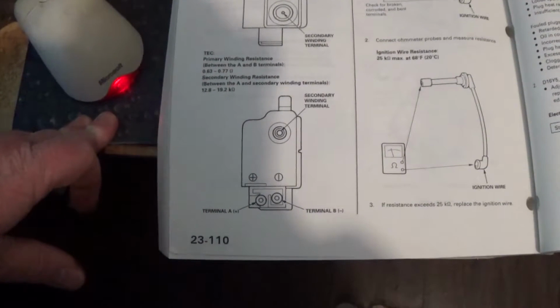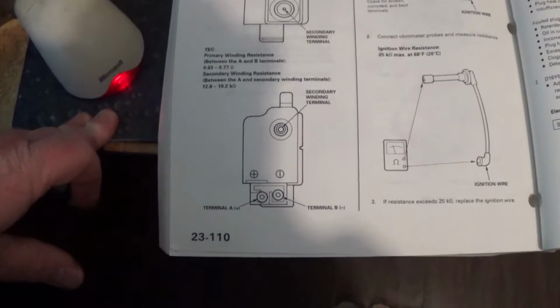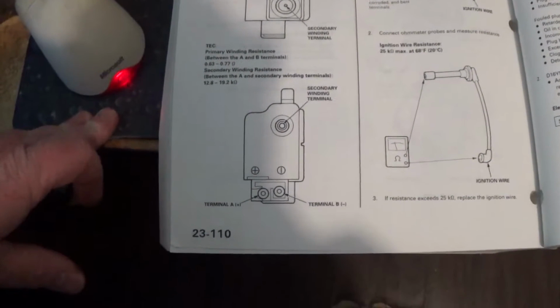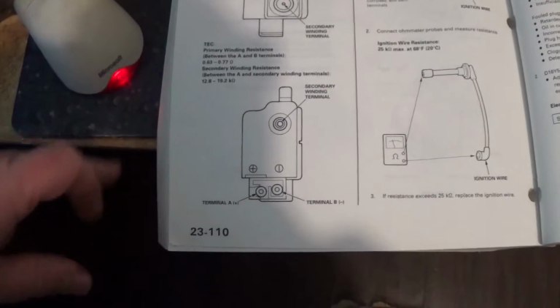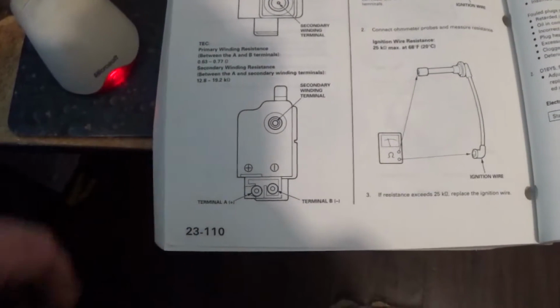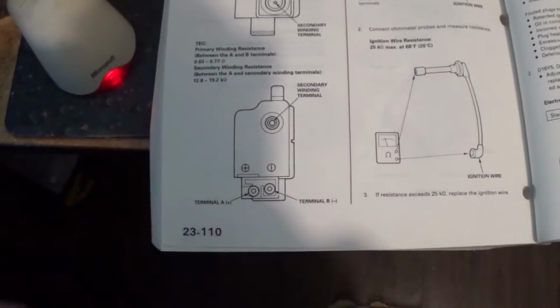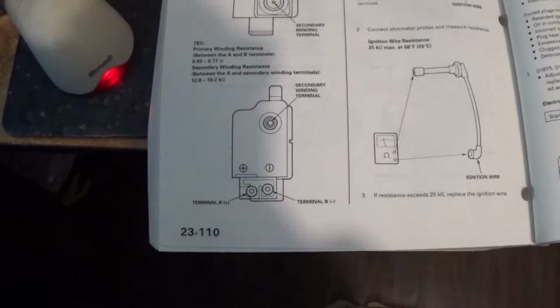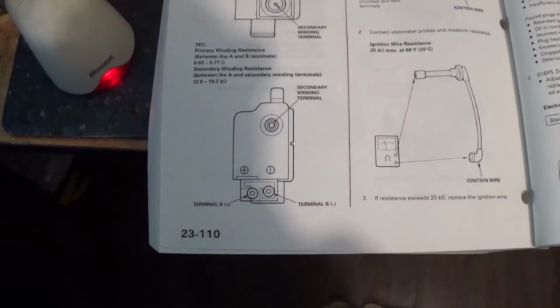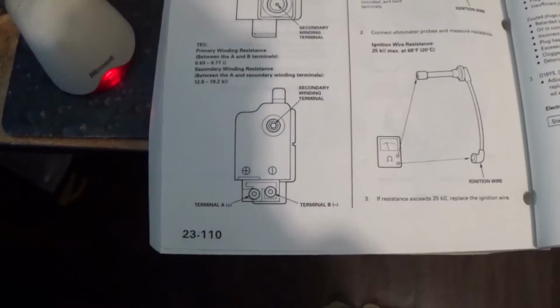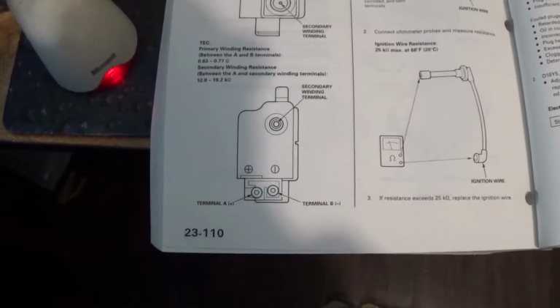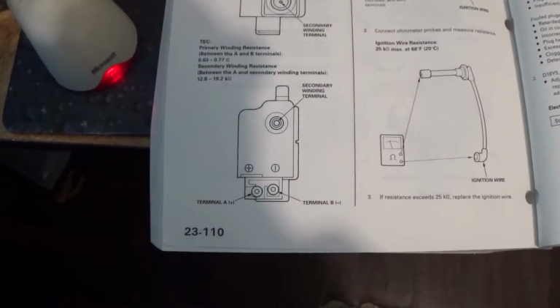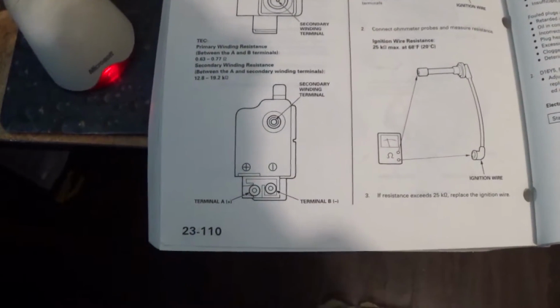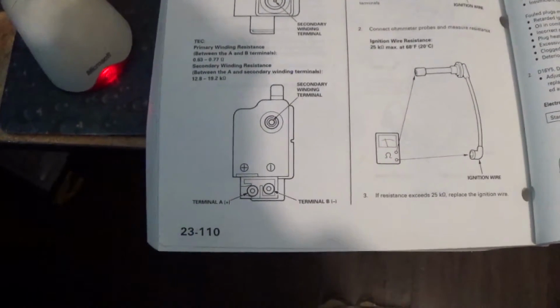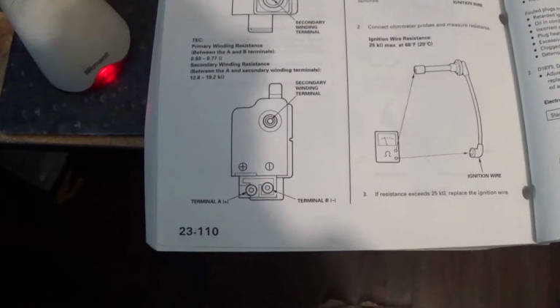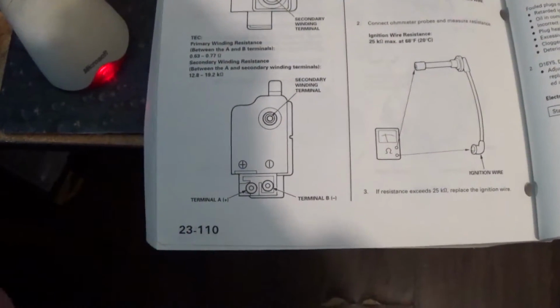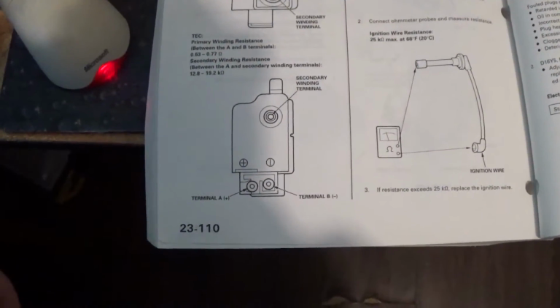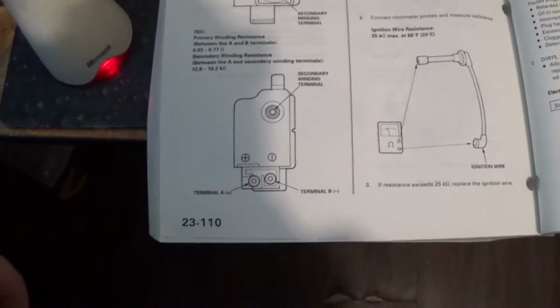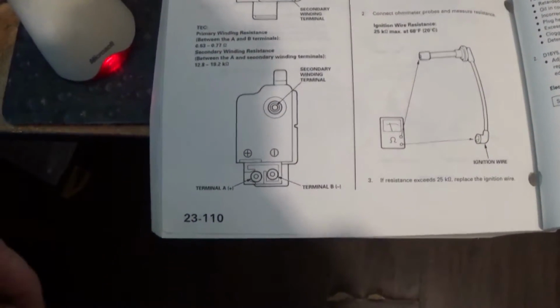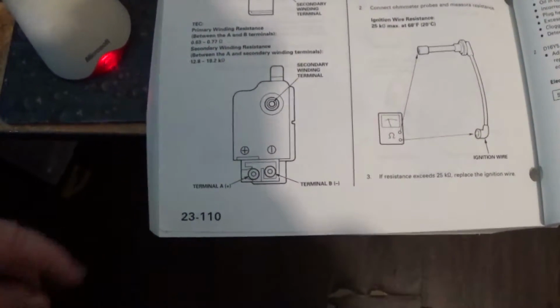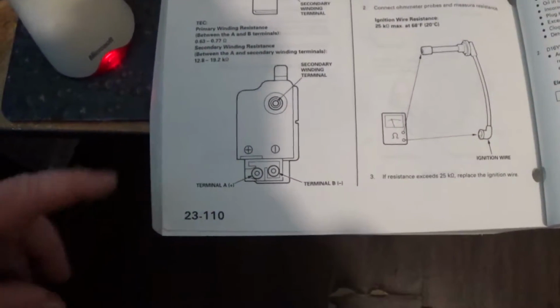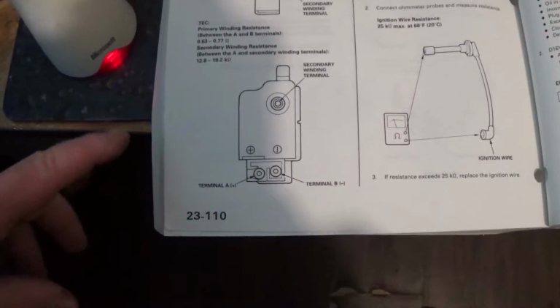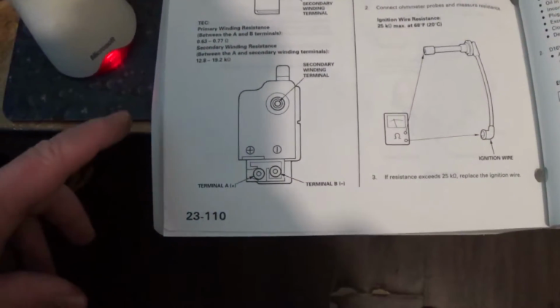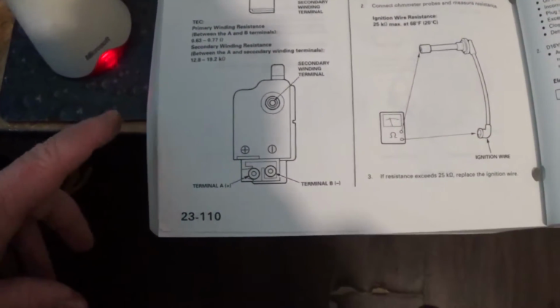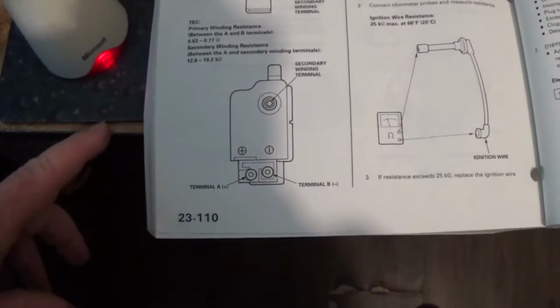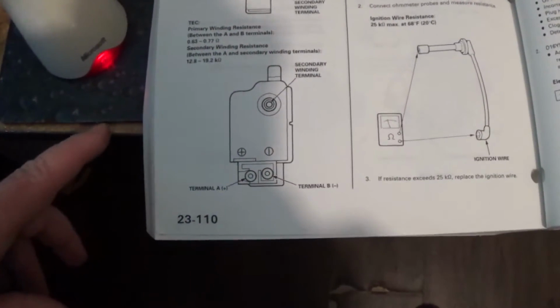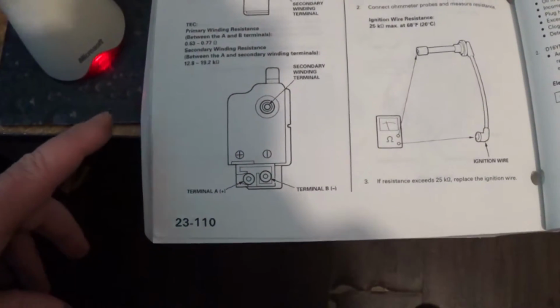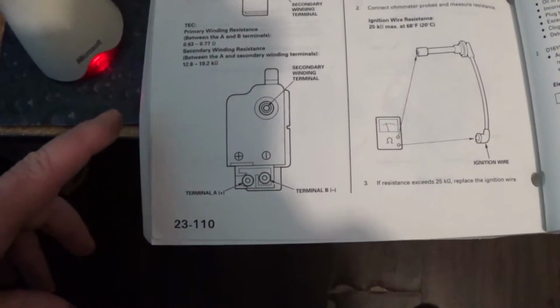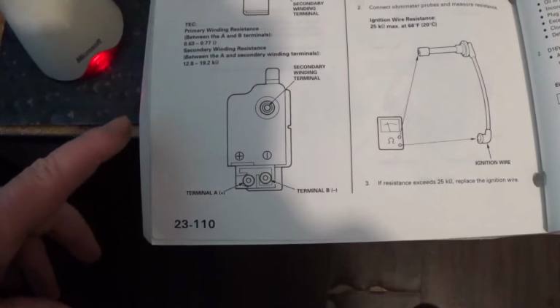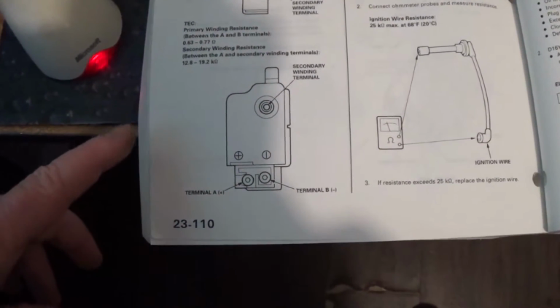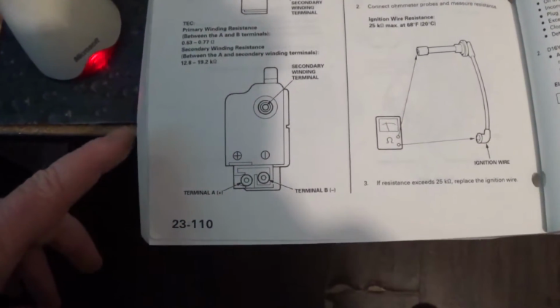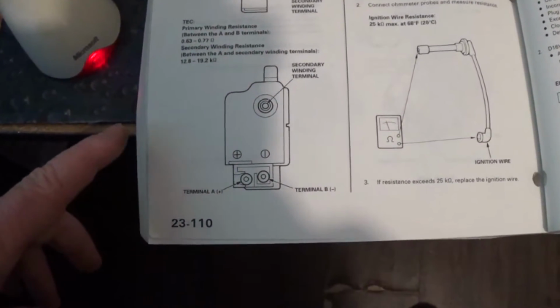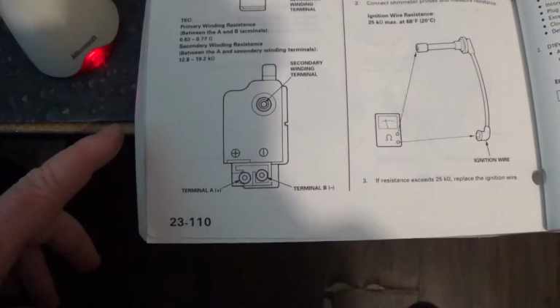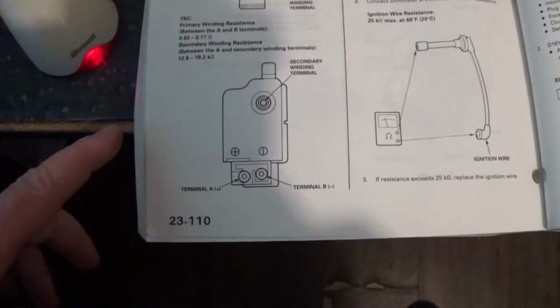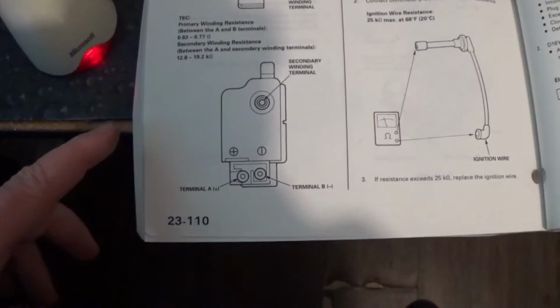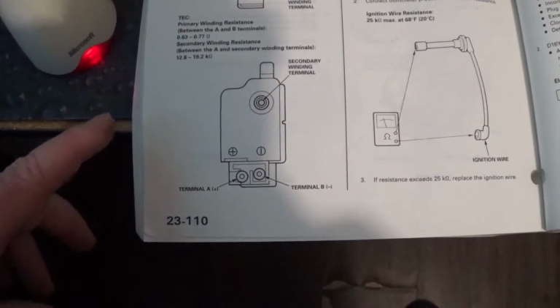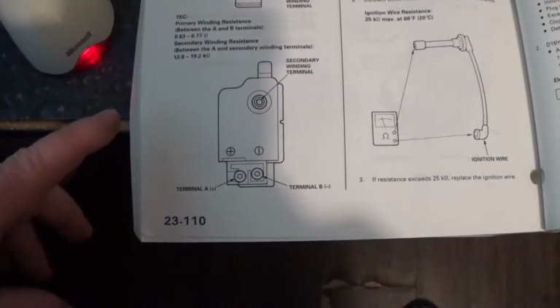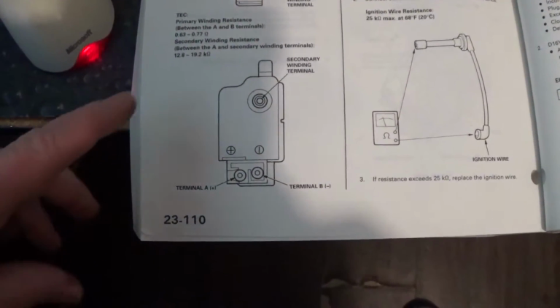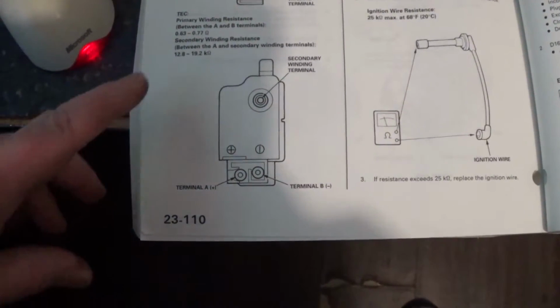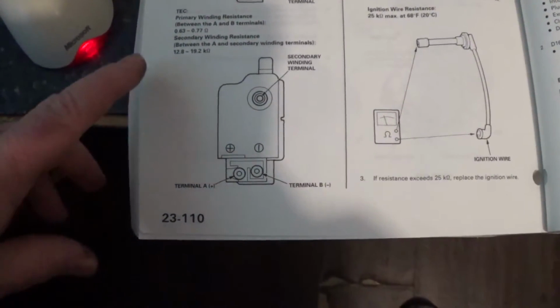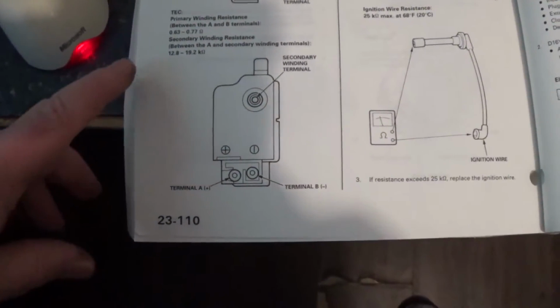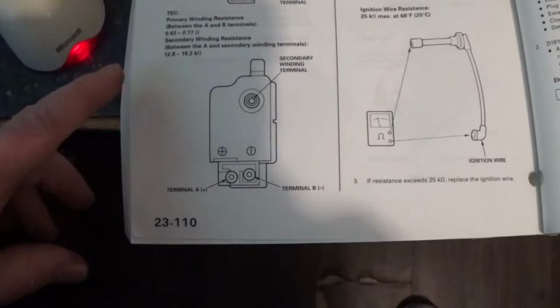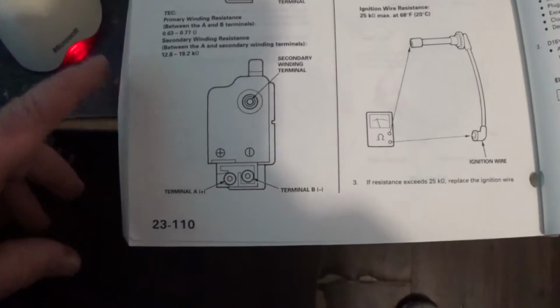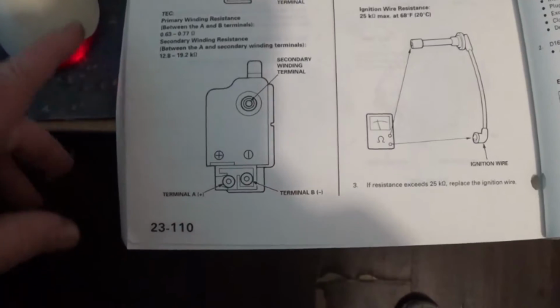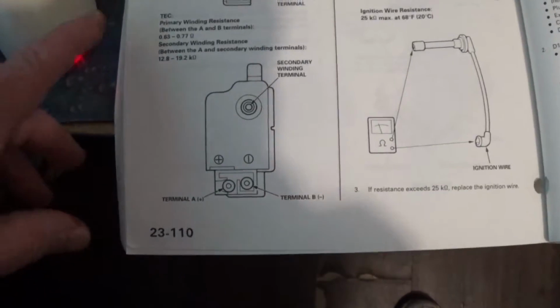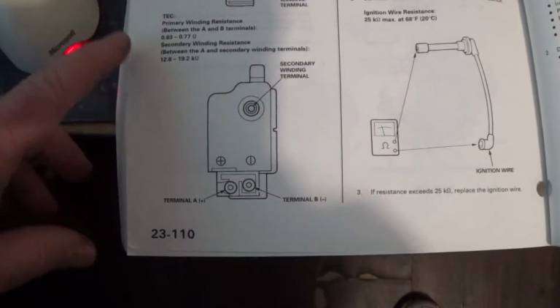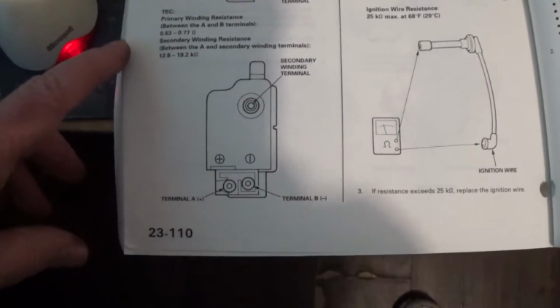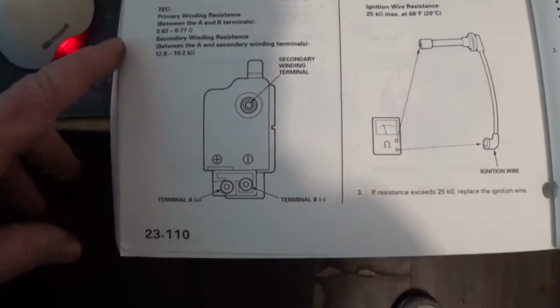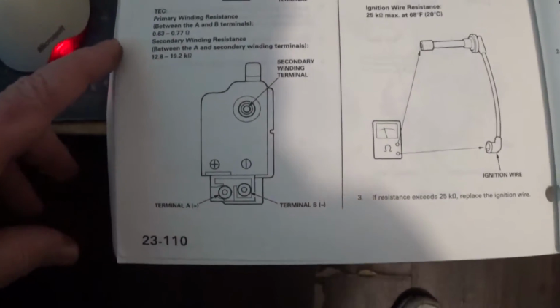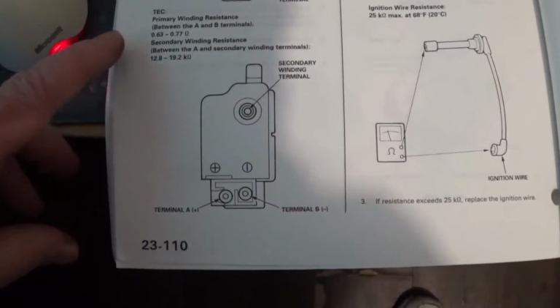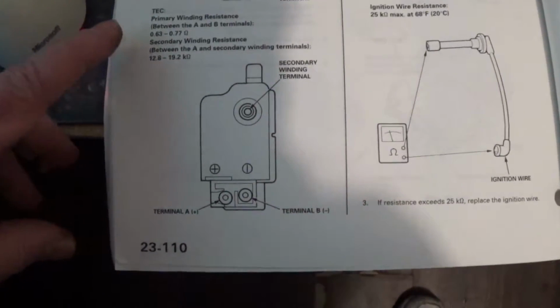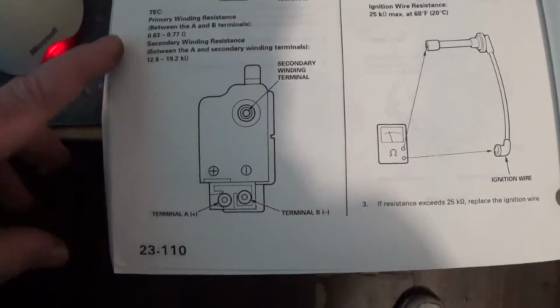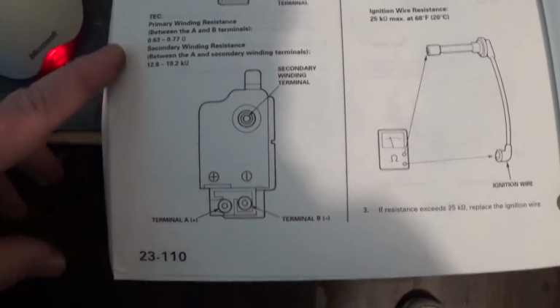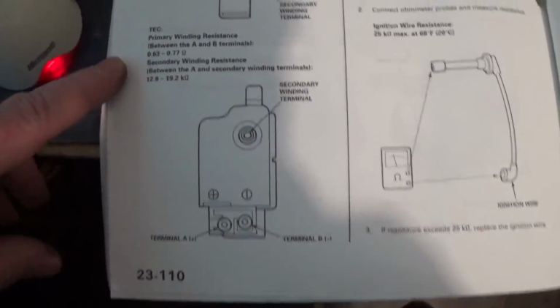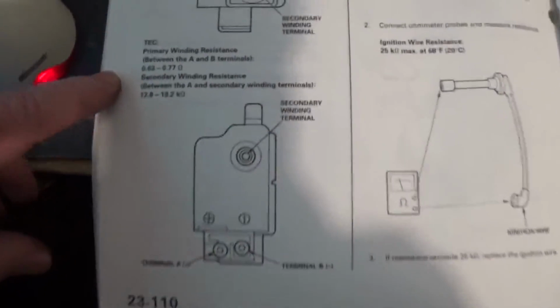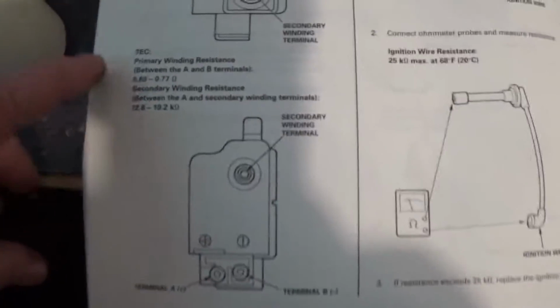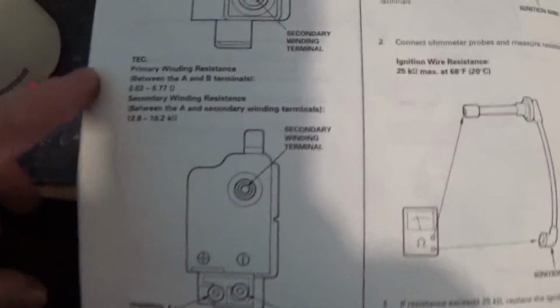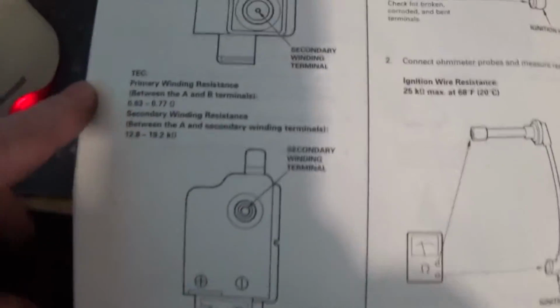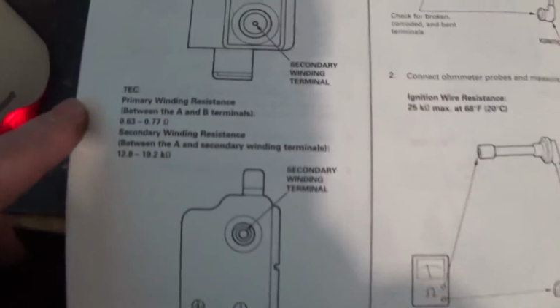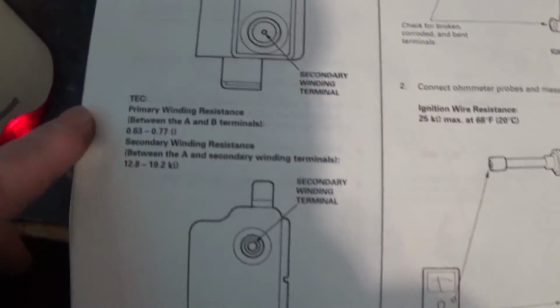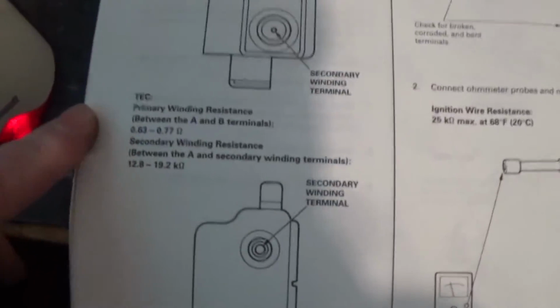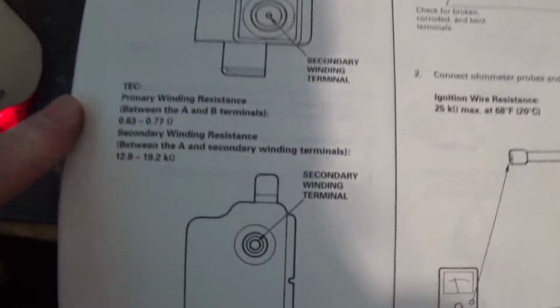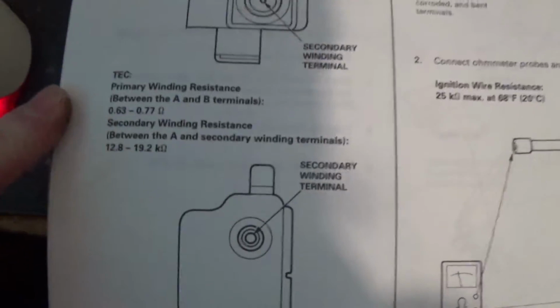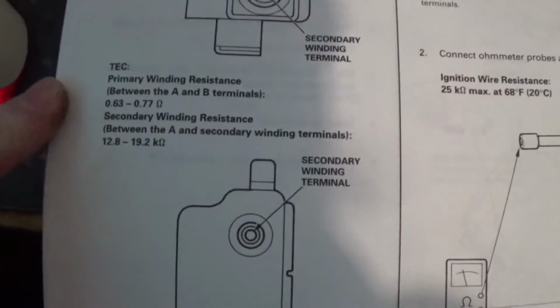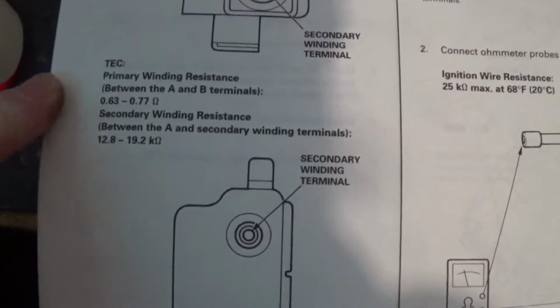Hey, so I wanted to make a video on how to check your ignition coil. I'm kind of too lazy to write this down, so I'm just going to videotape it.